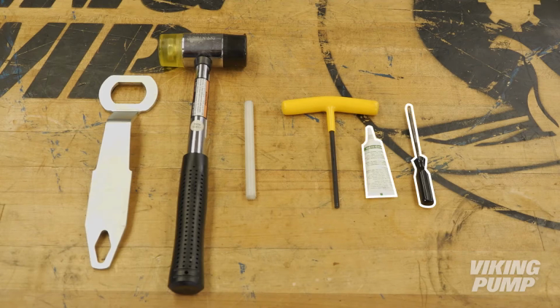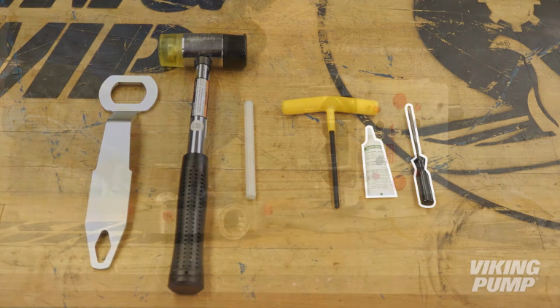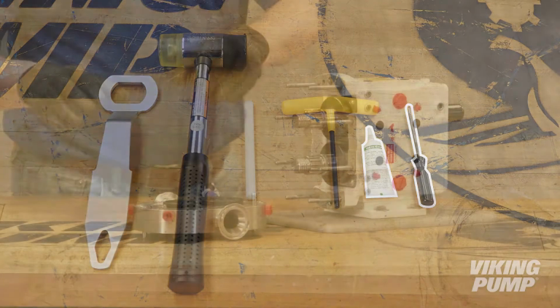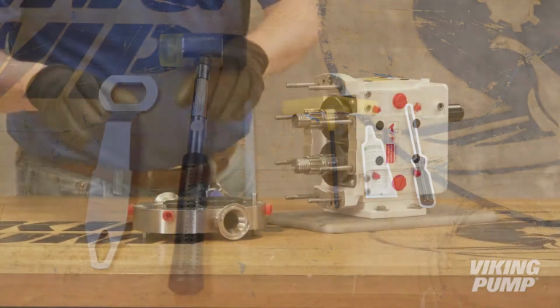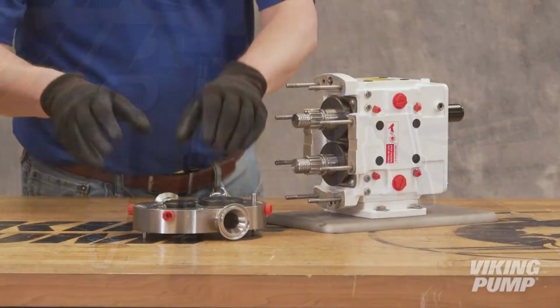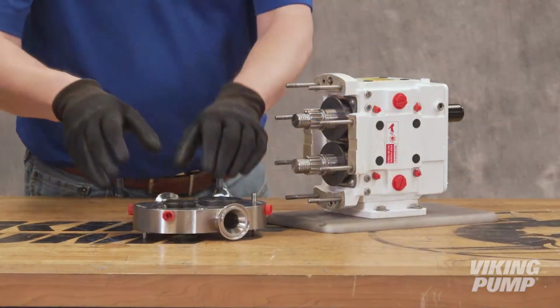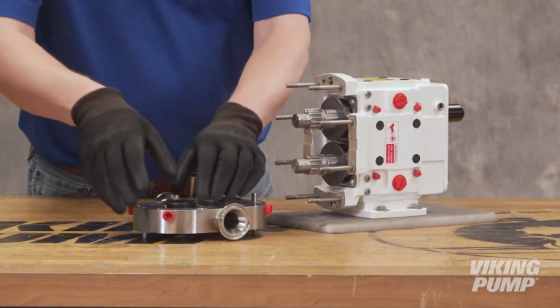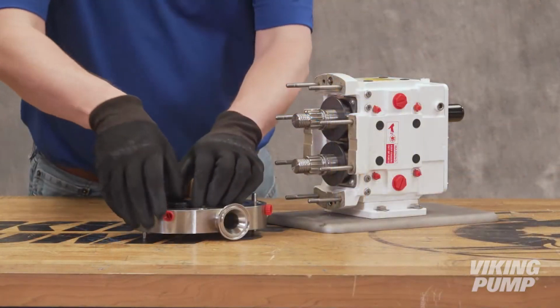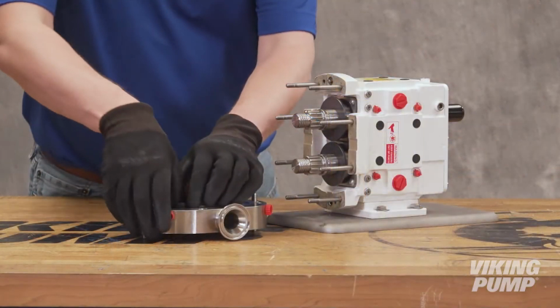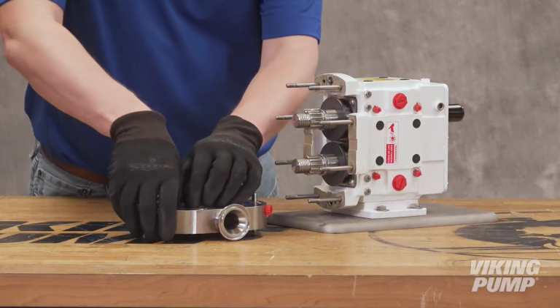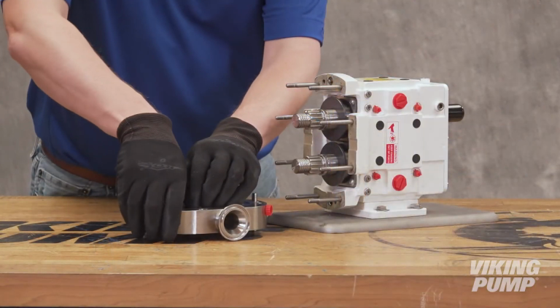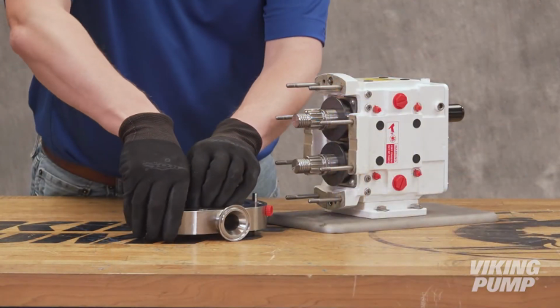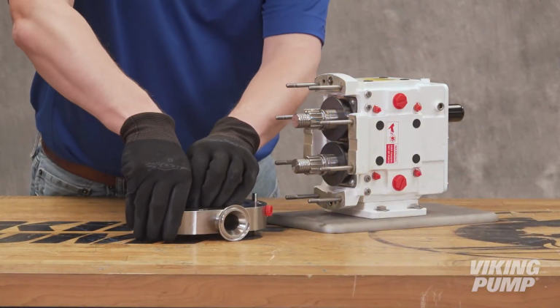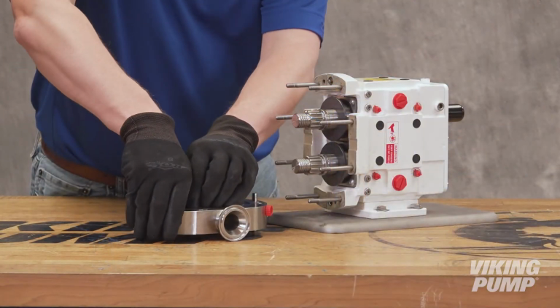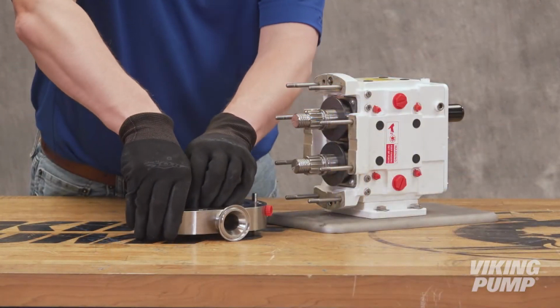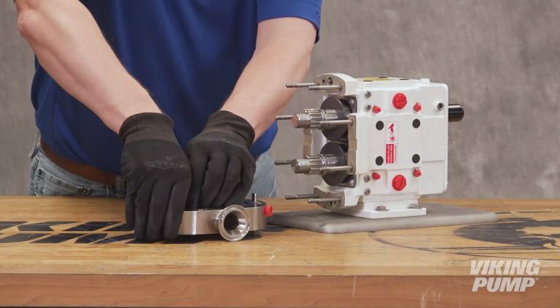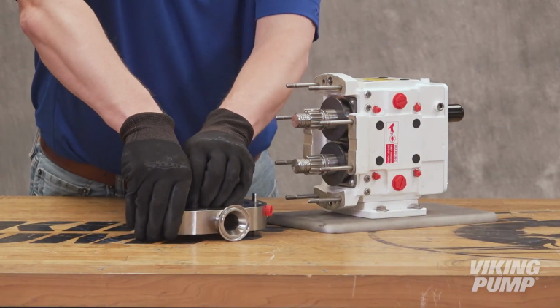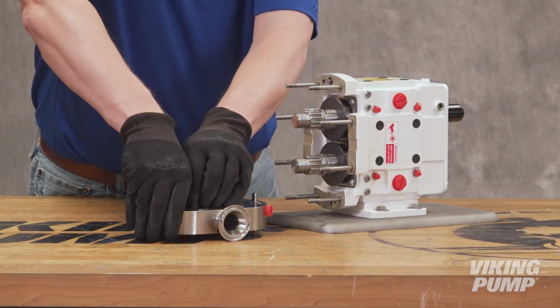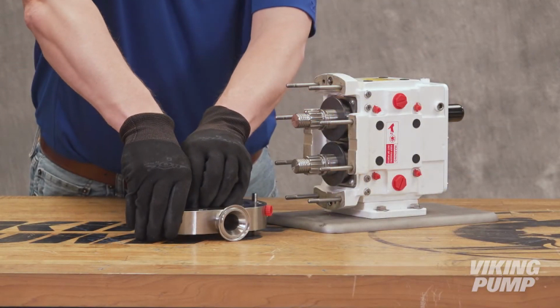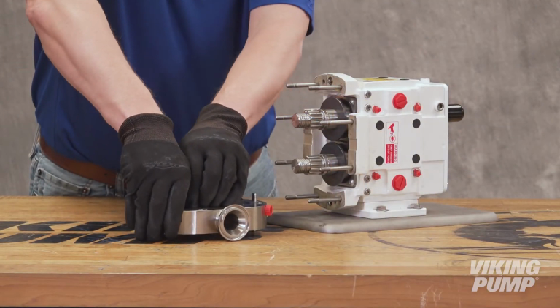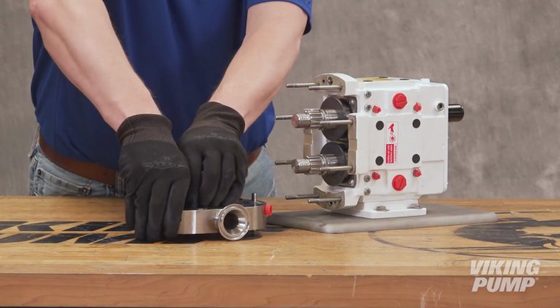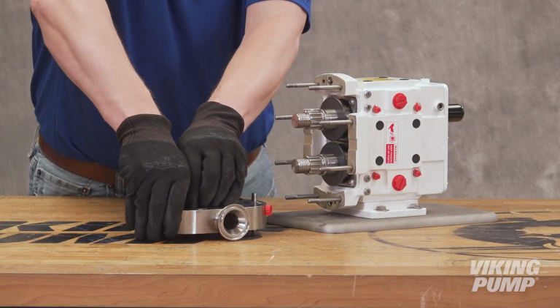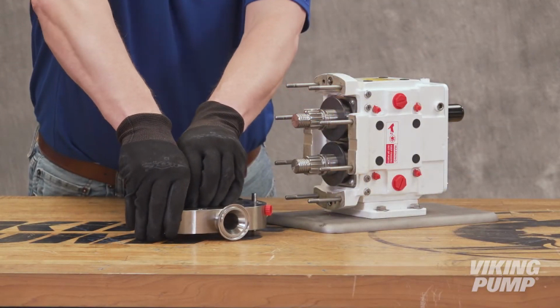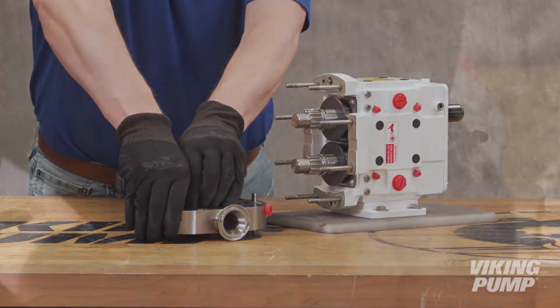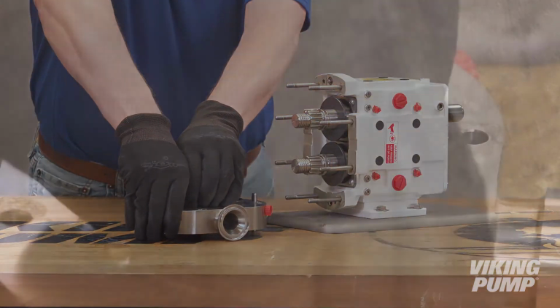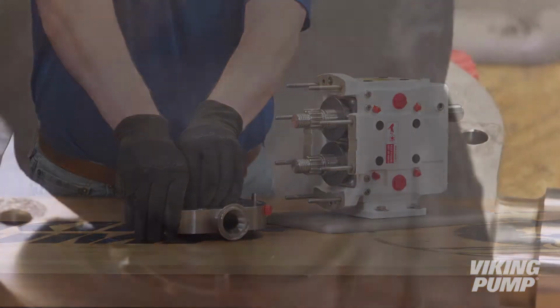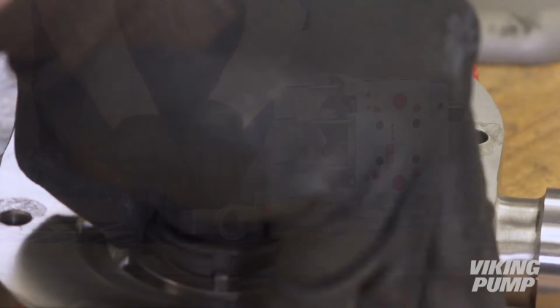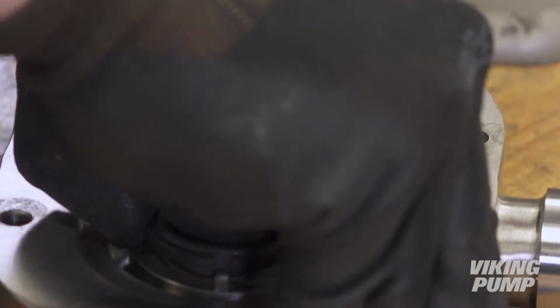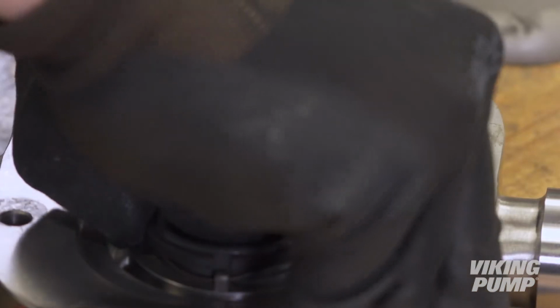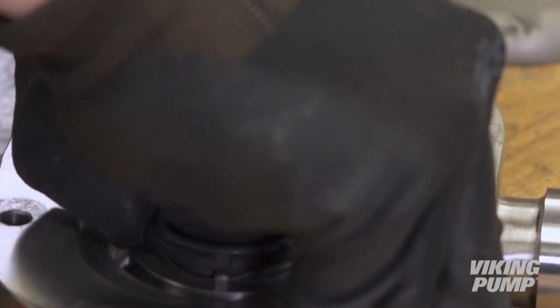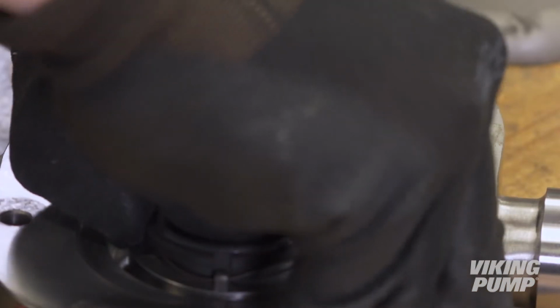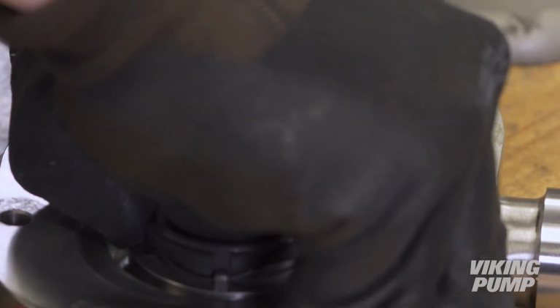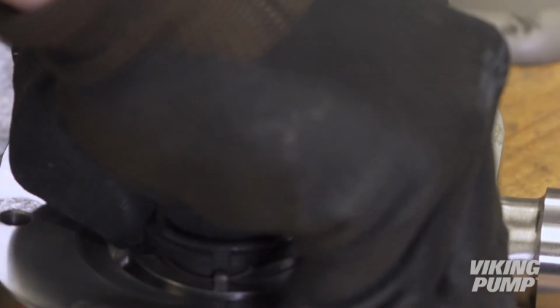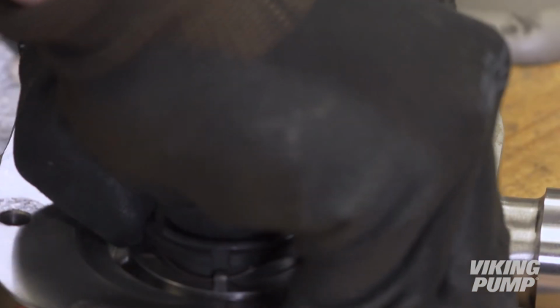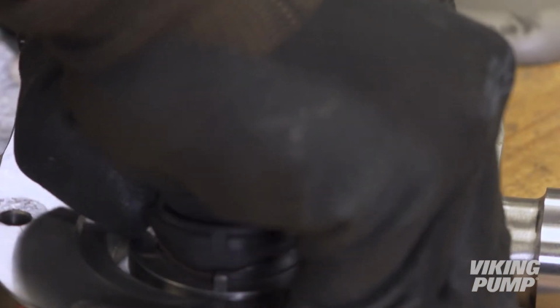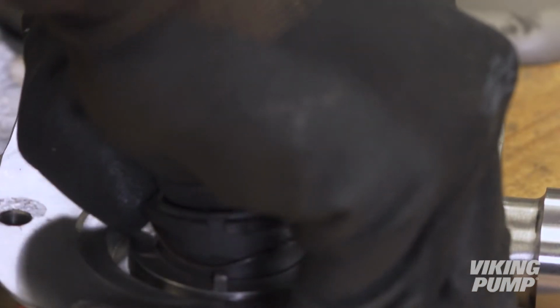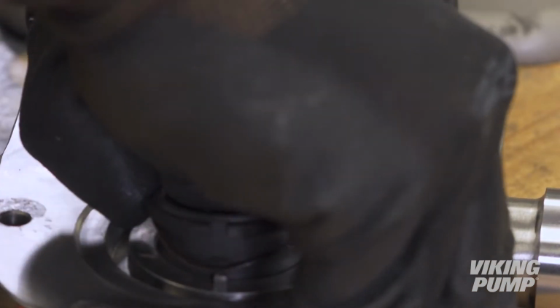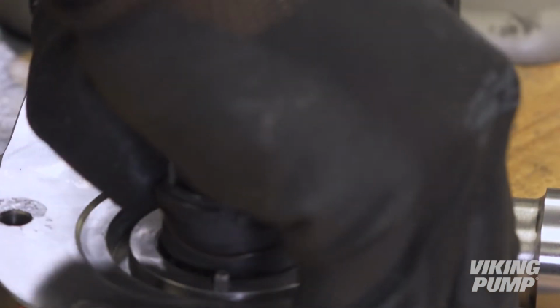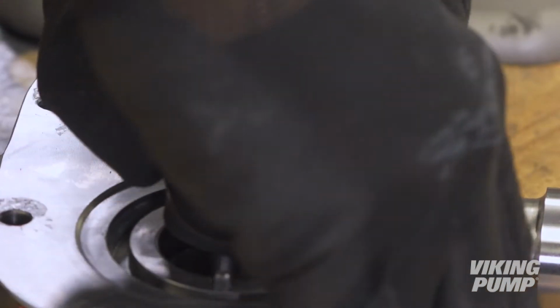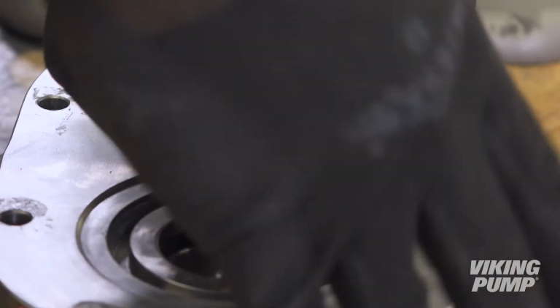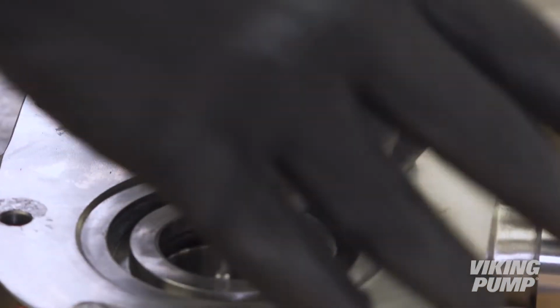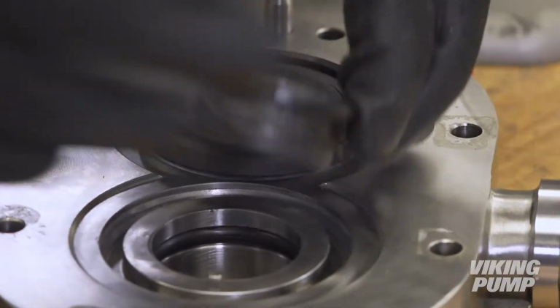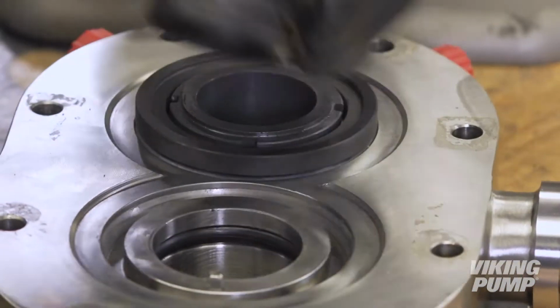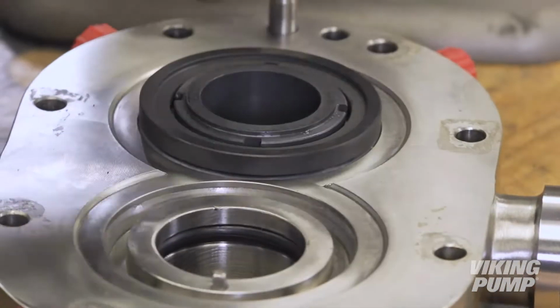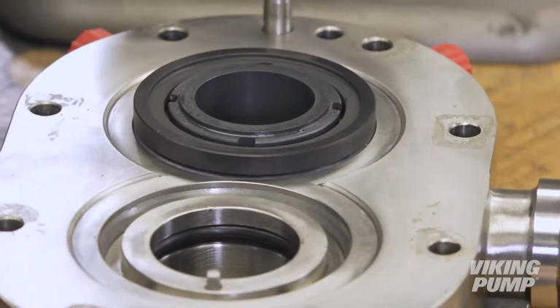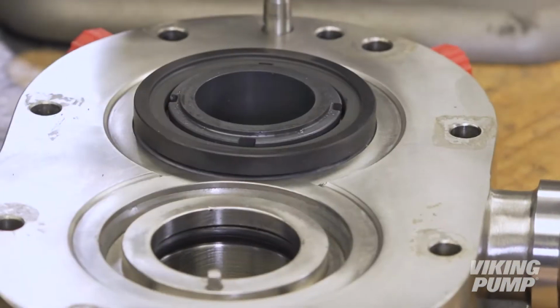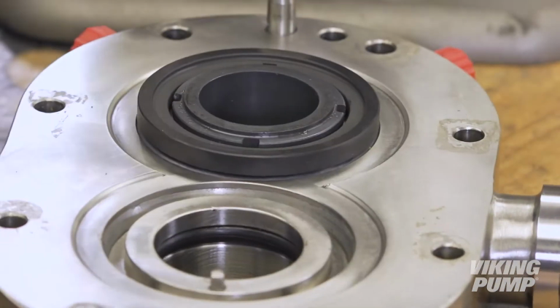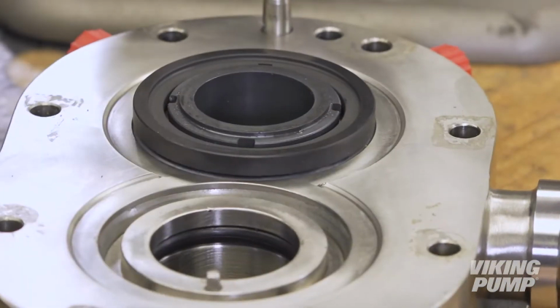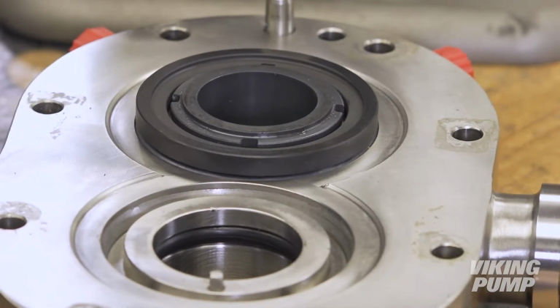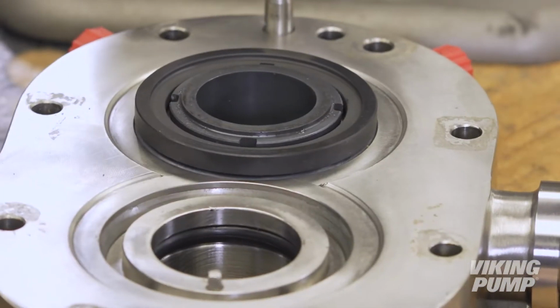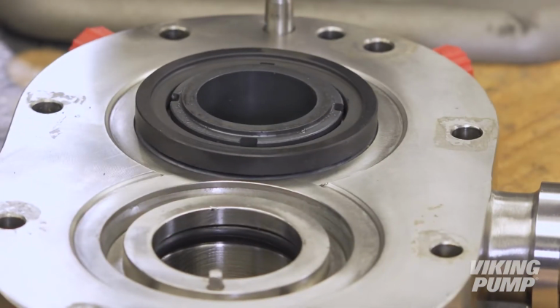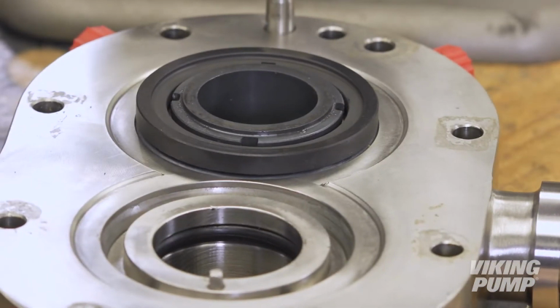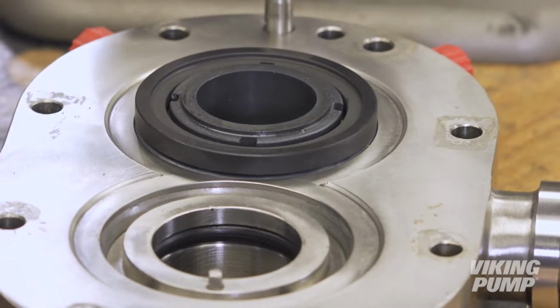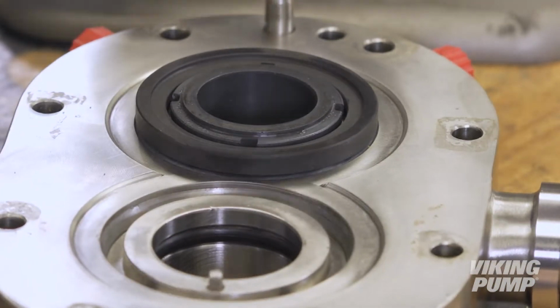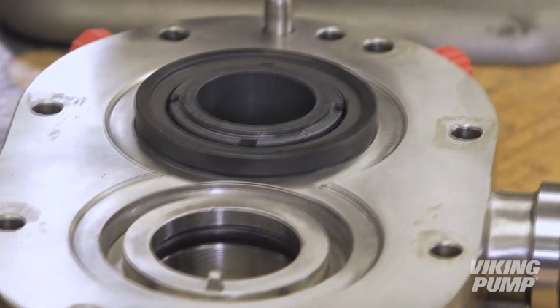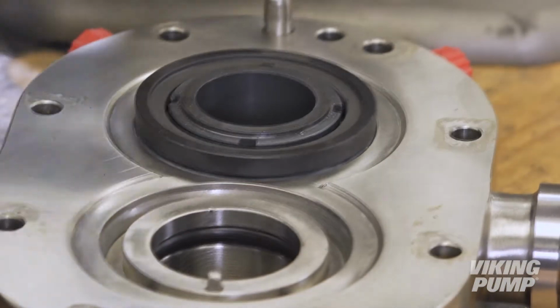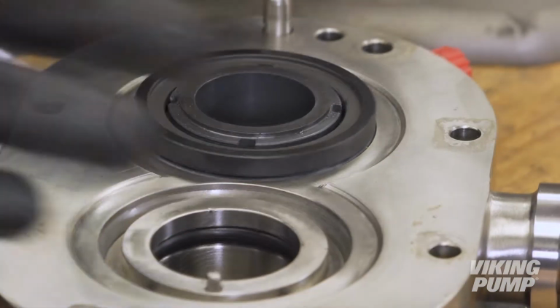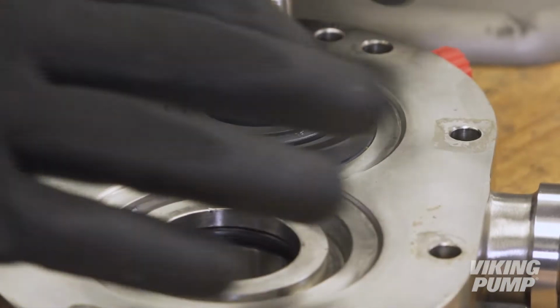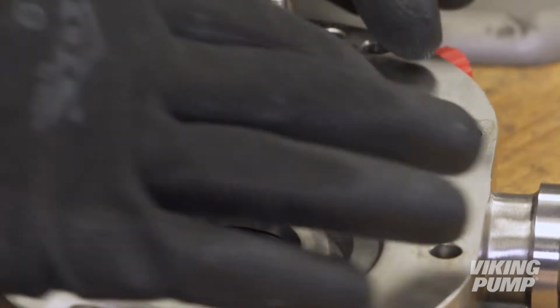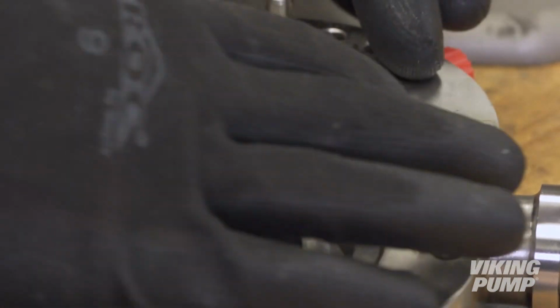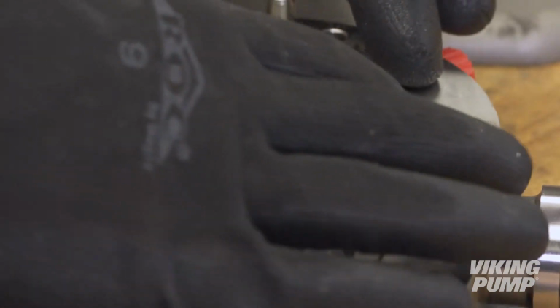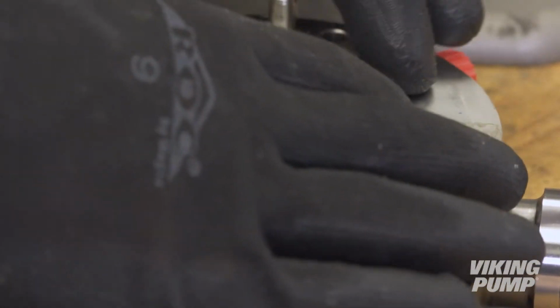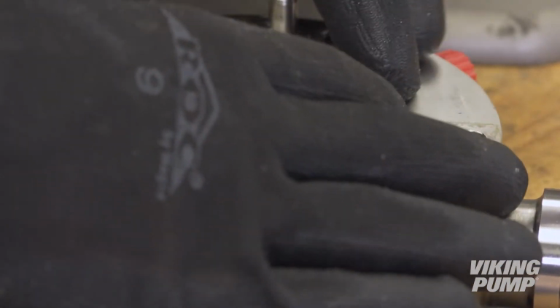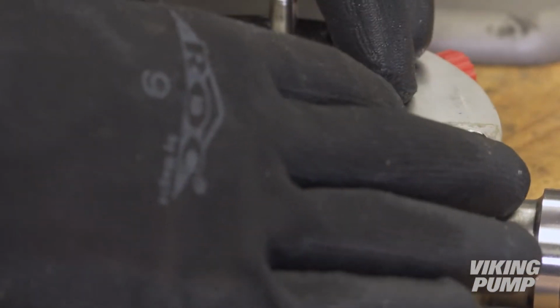To begin, remove both inner and outer seal faces from the pump body, including the outer face O-ring and the inner face wavespring.